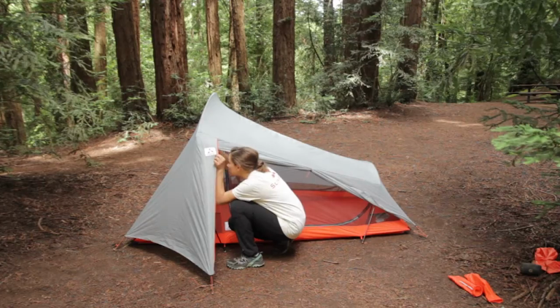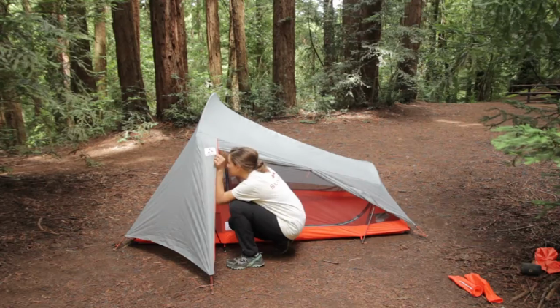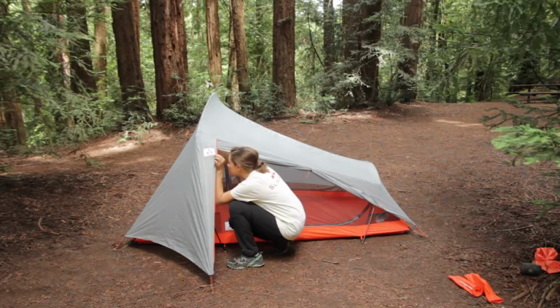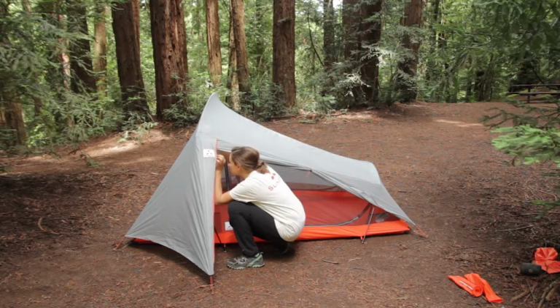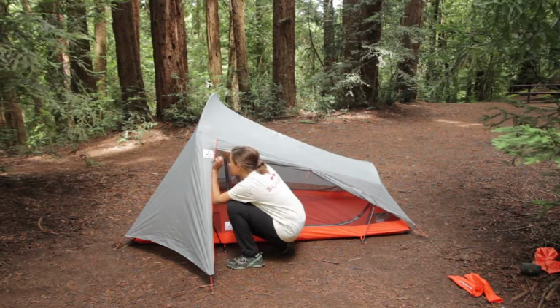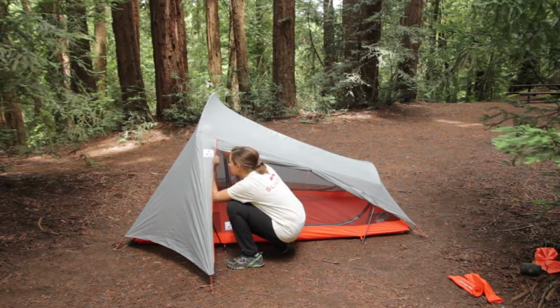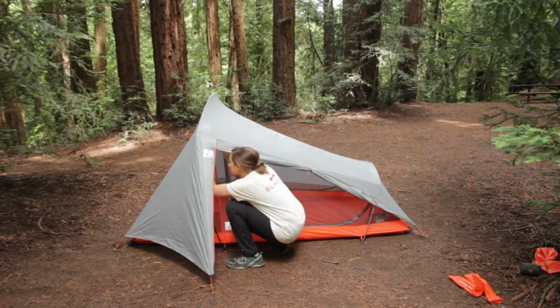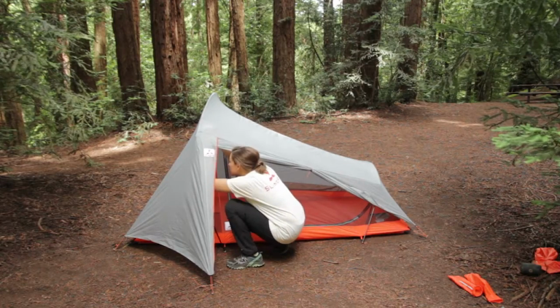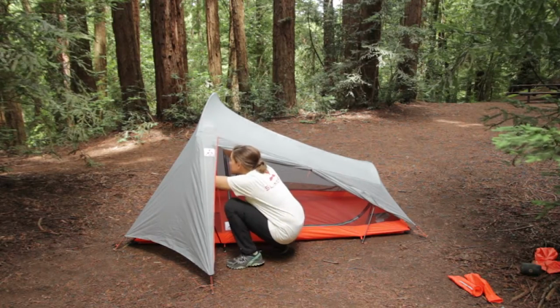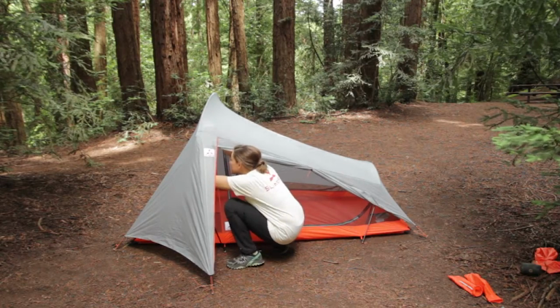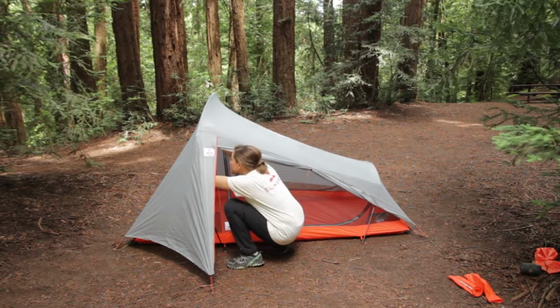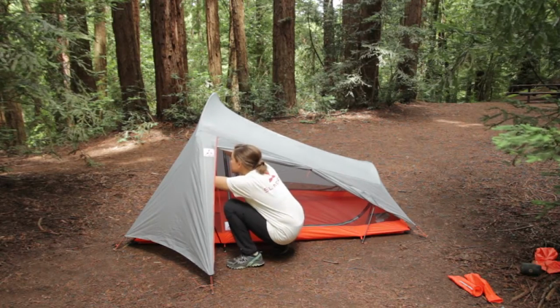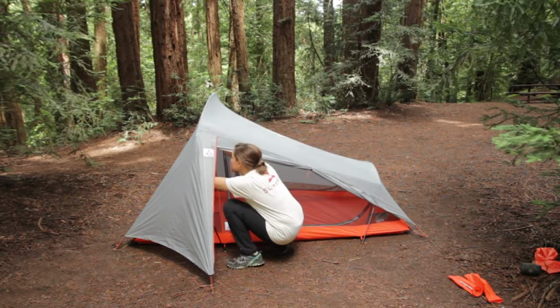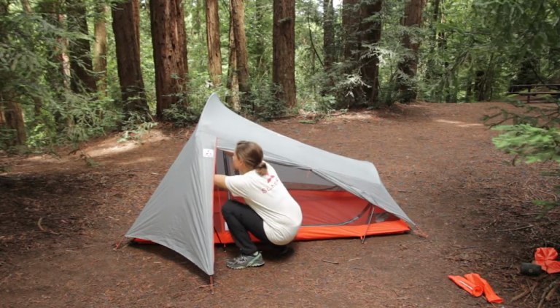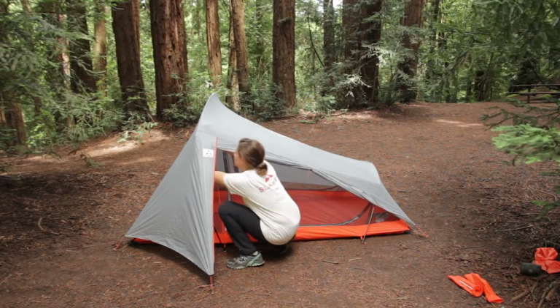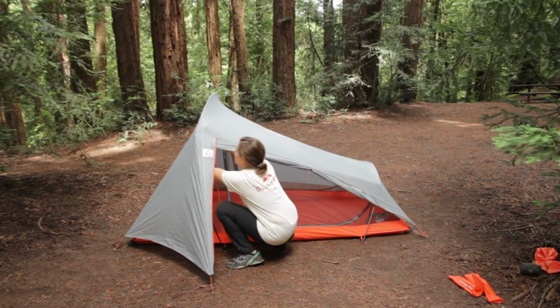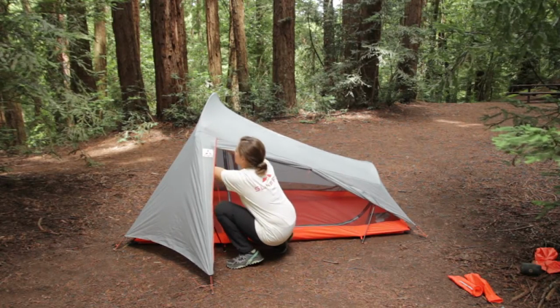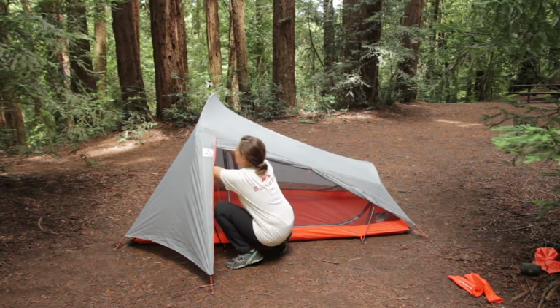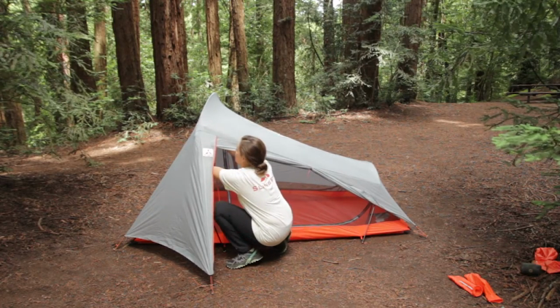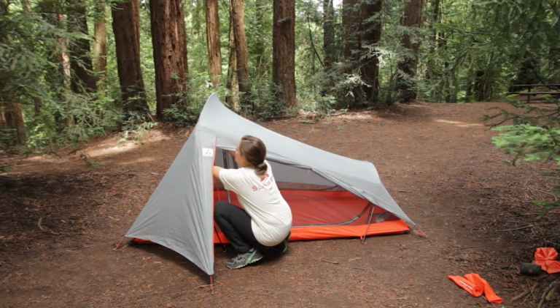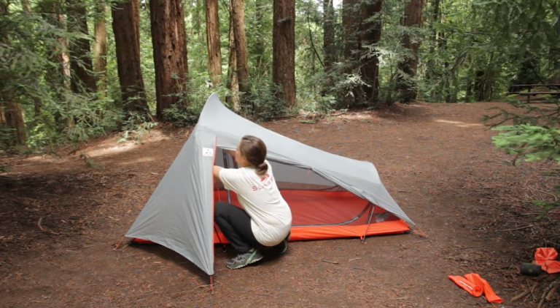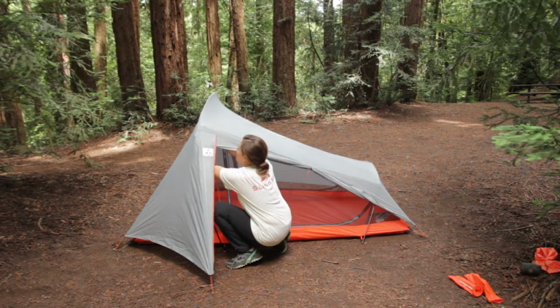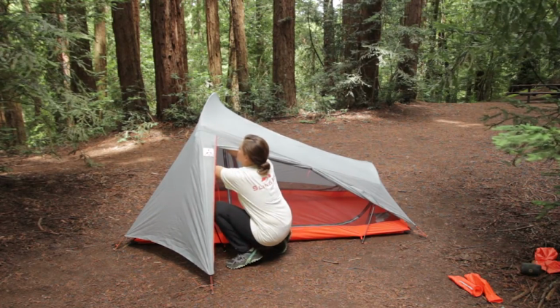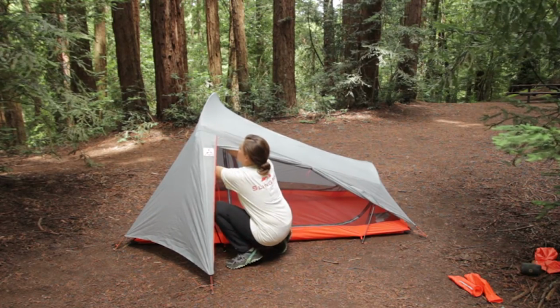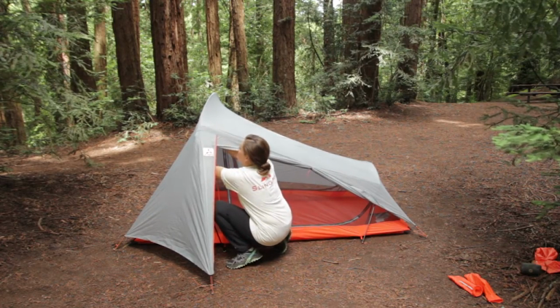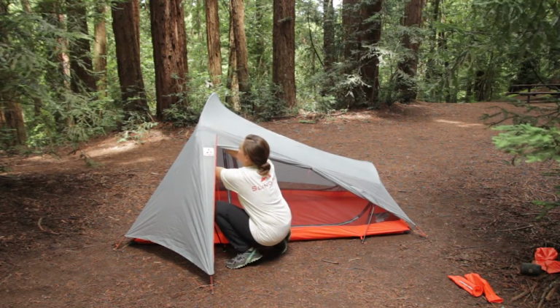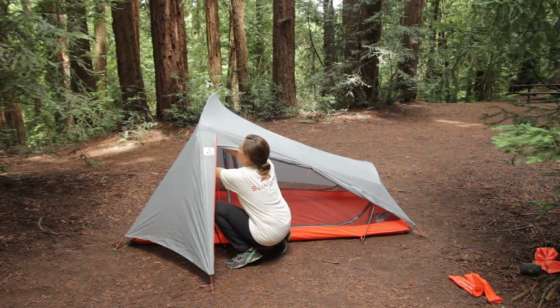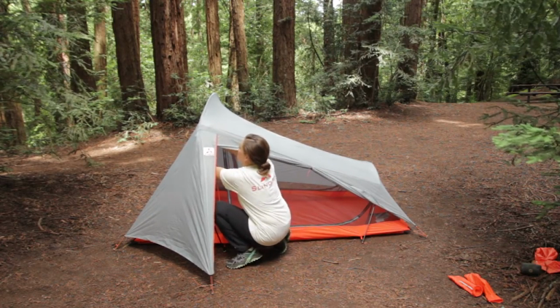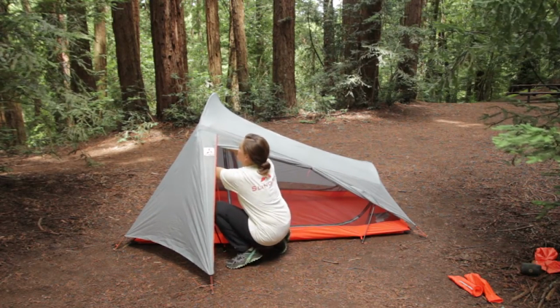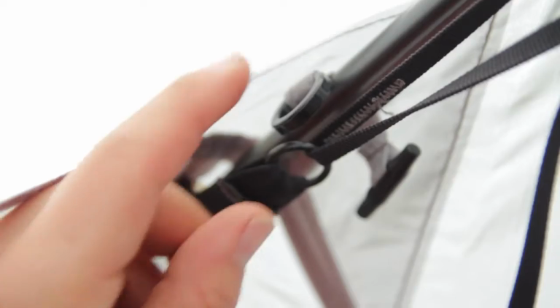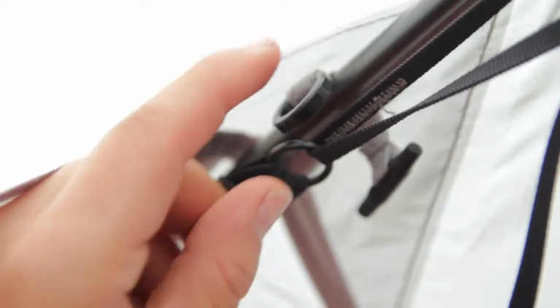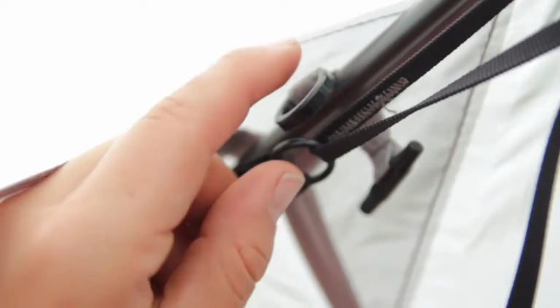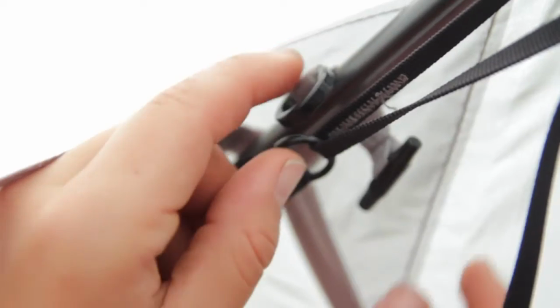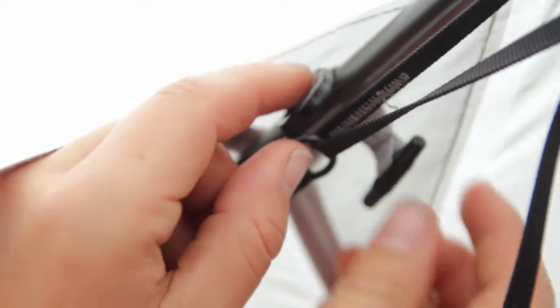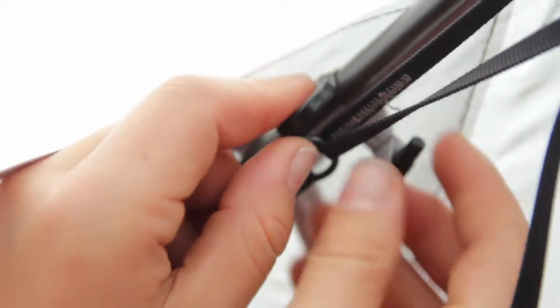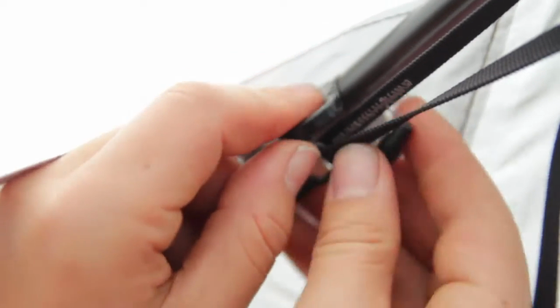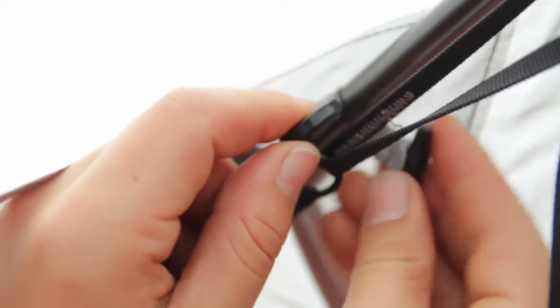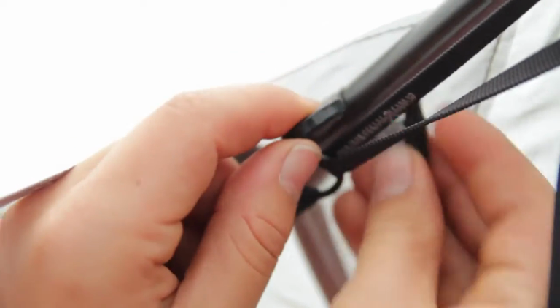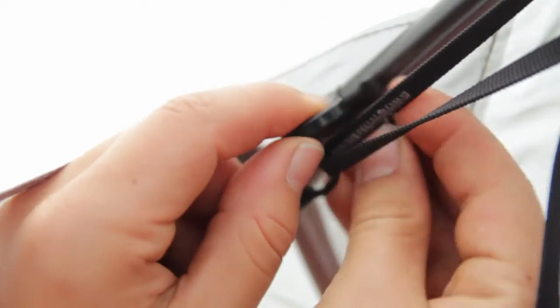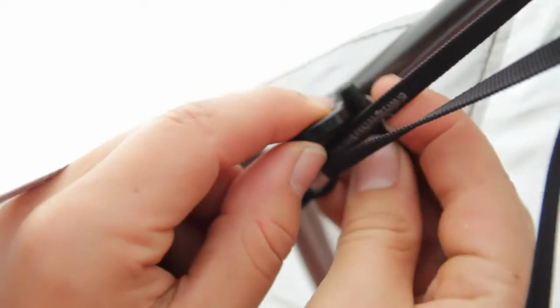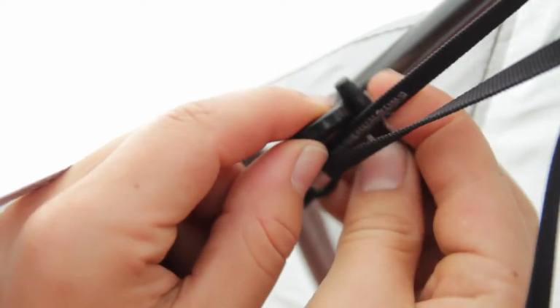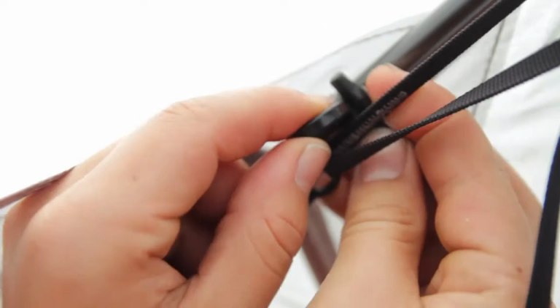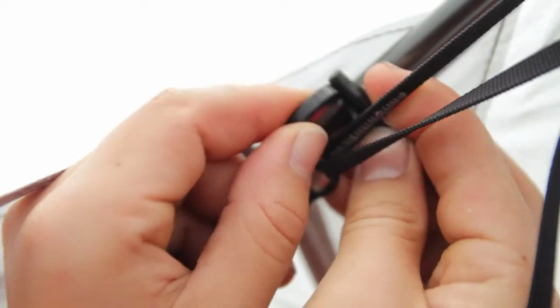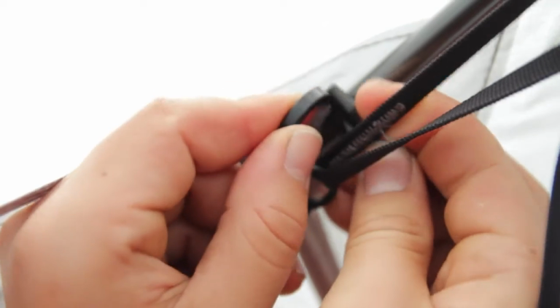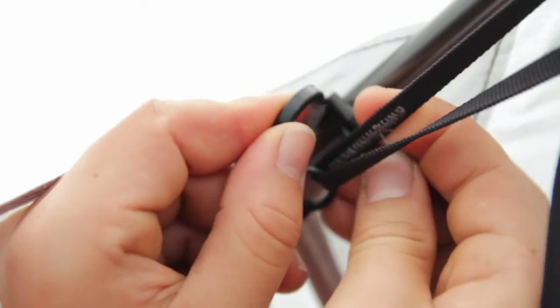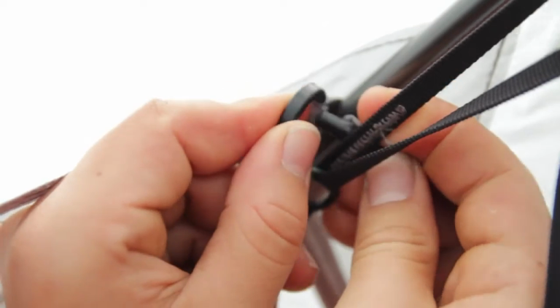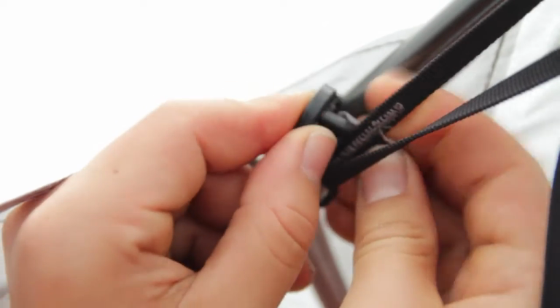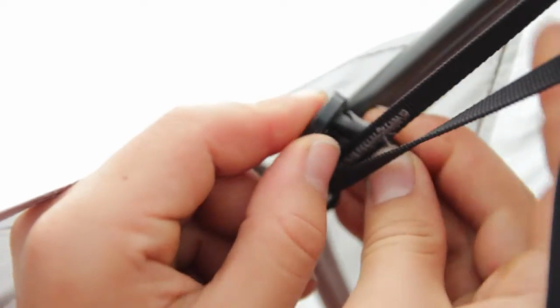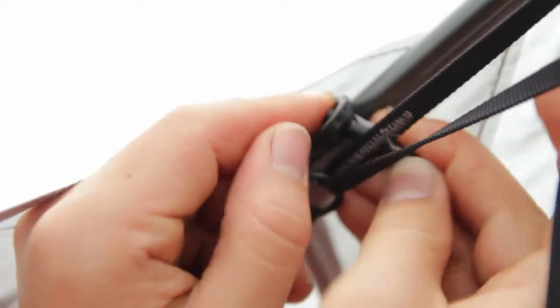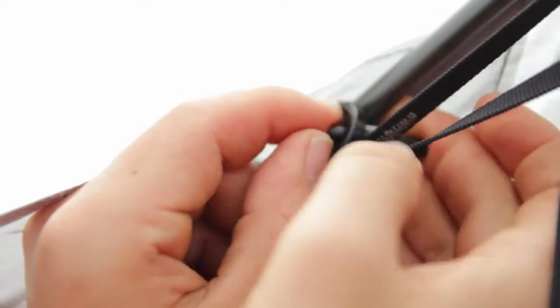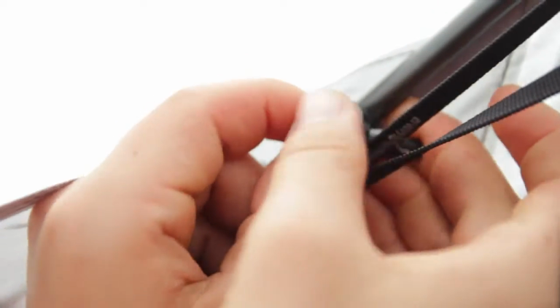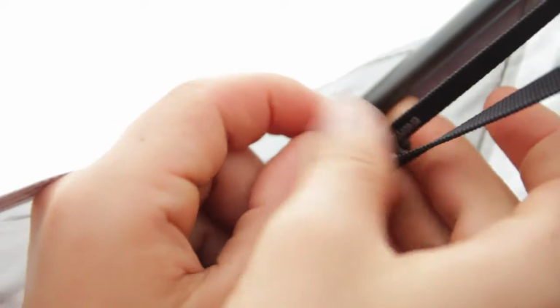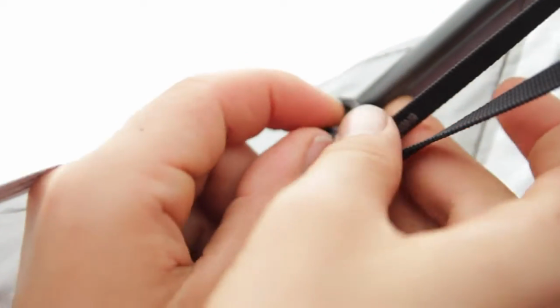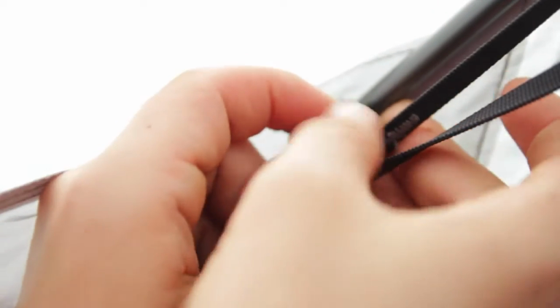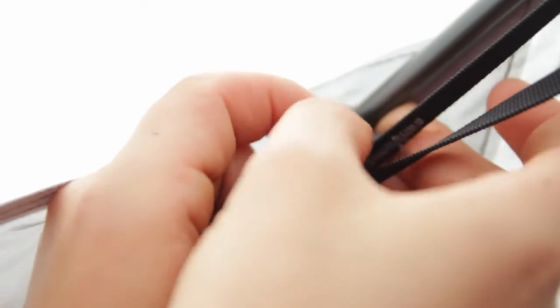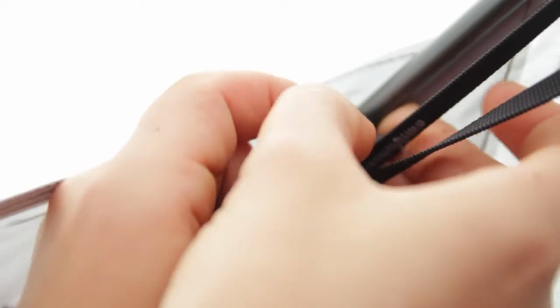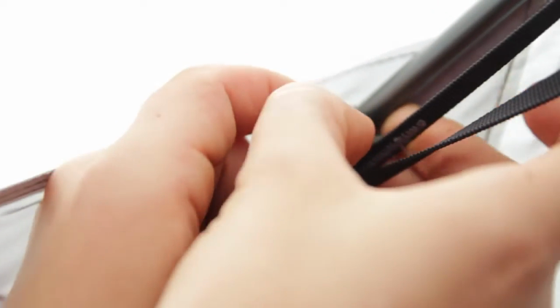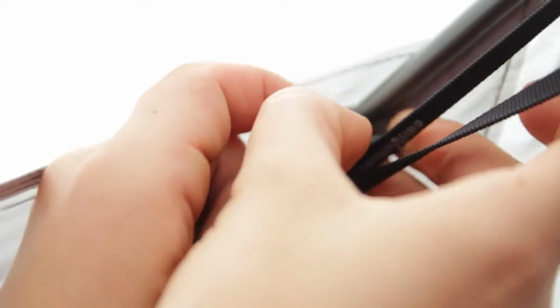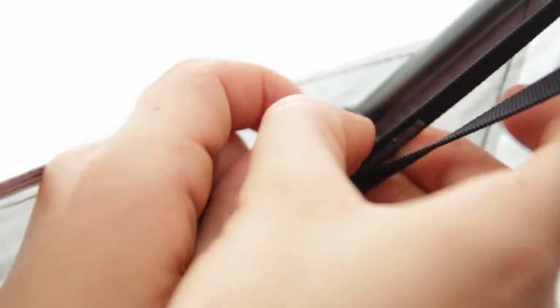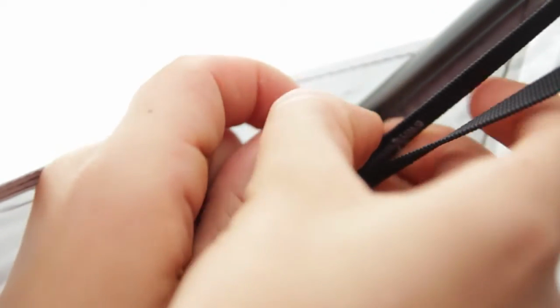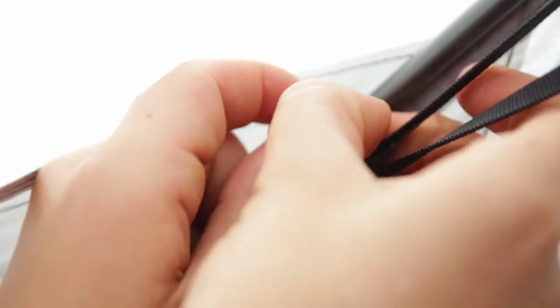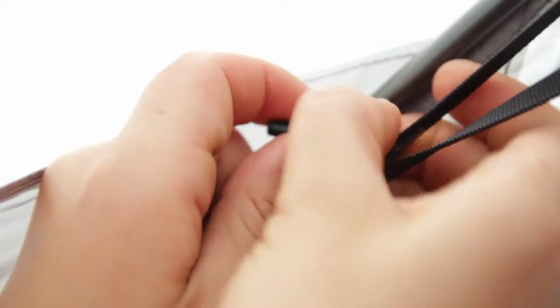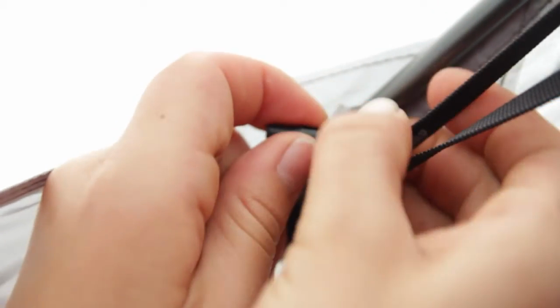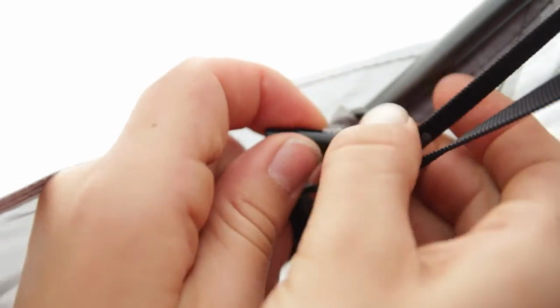Finally, connect the flysheet to the arched poles using the O-ring and door tie connectors along the underside of the flysheet.